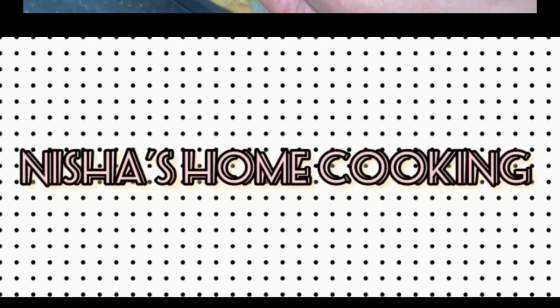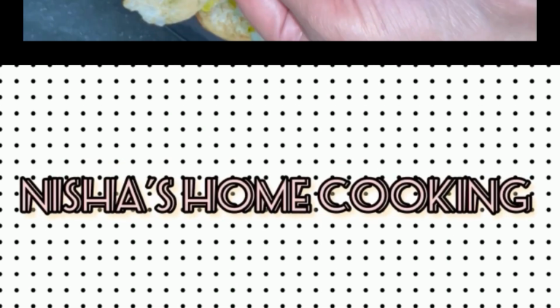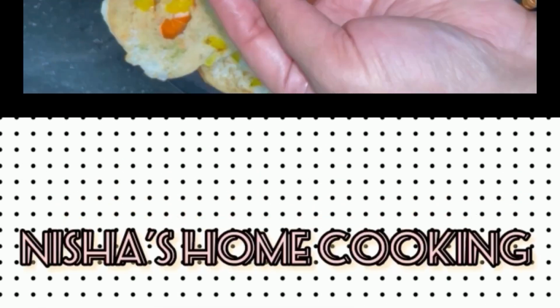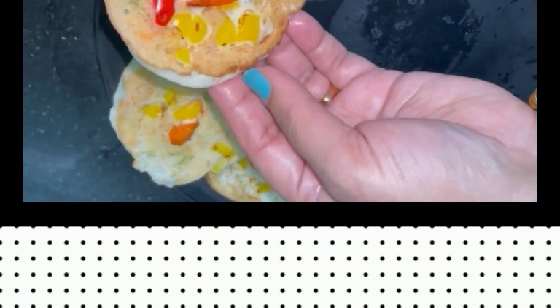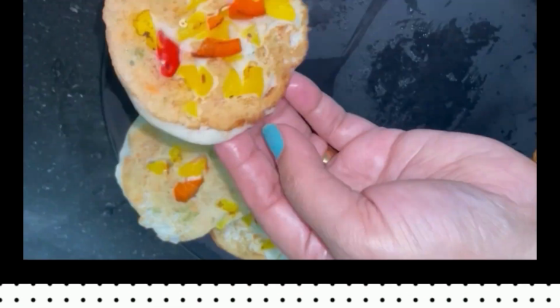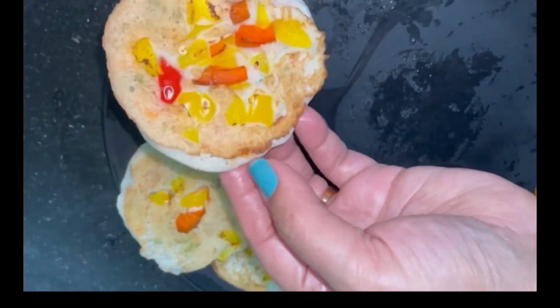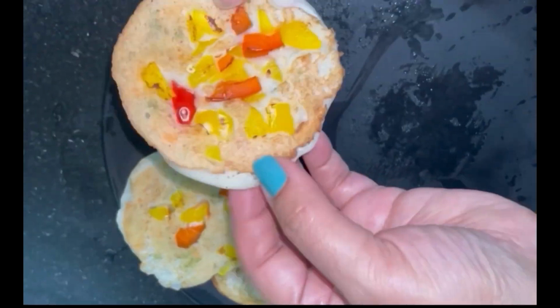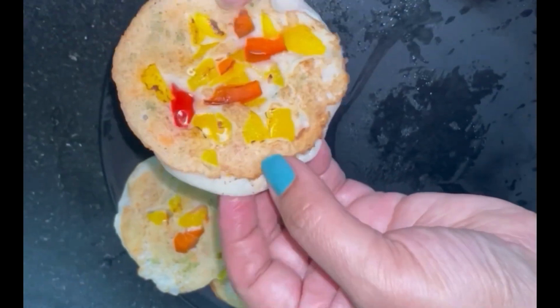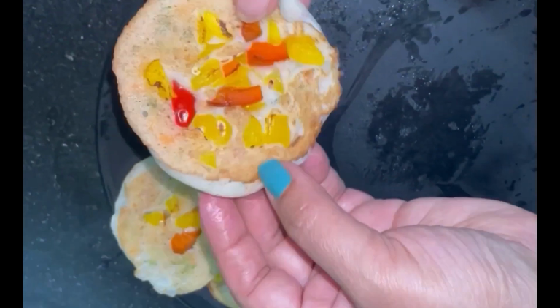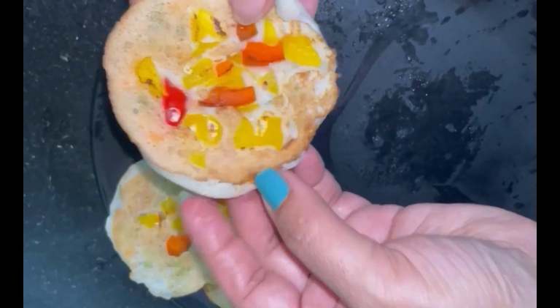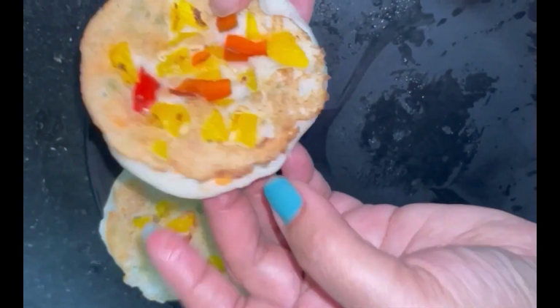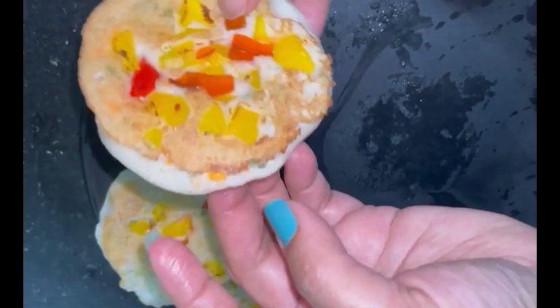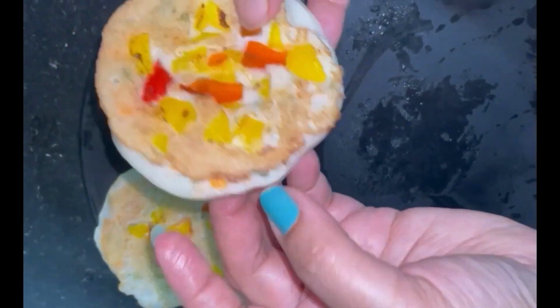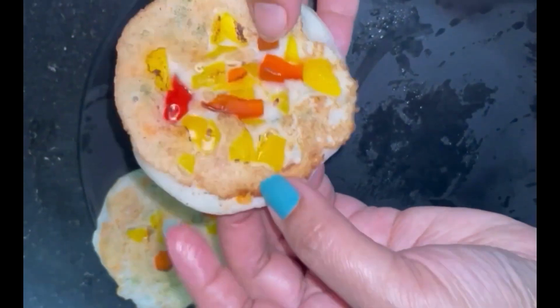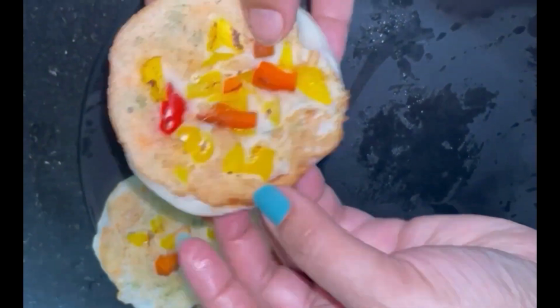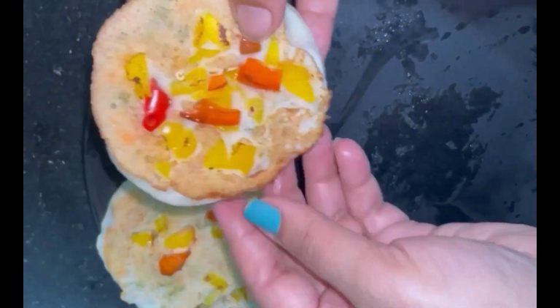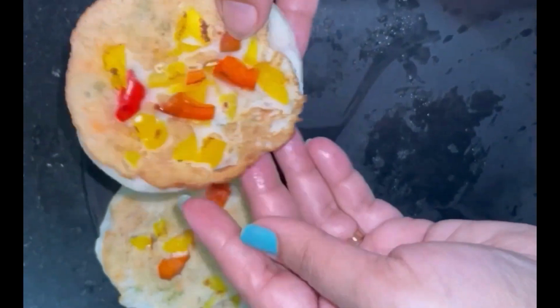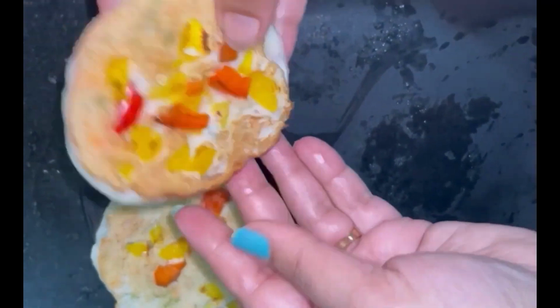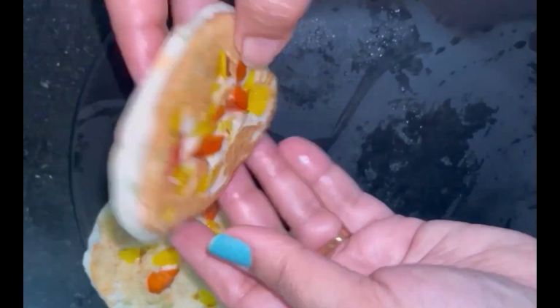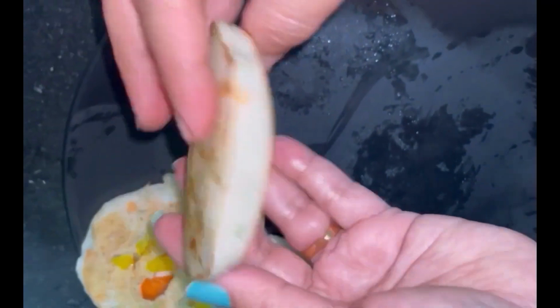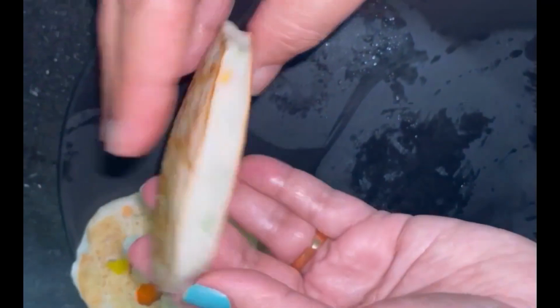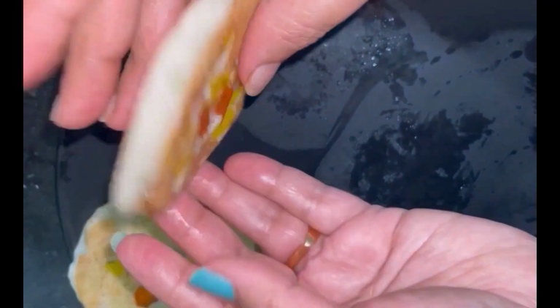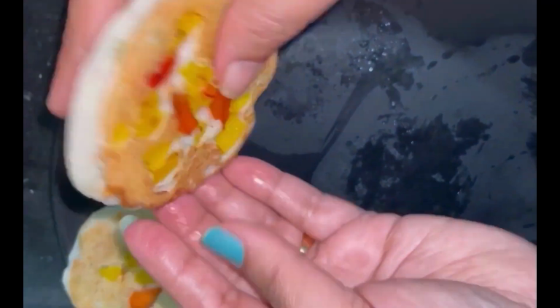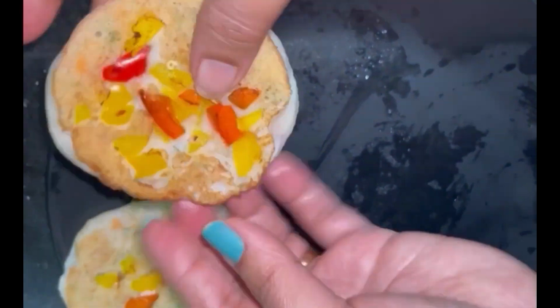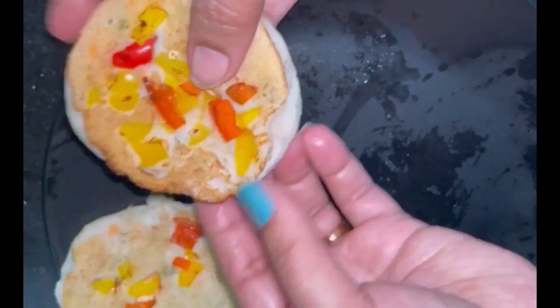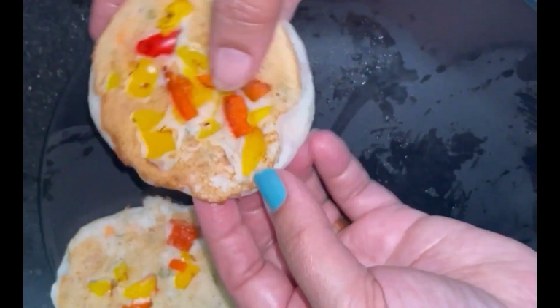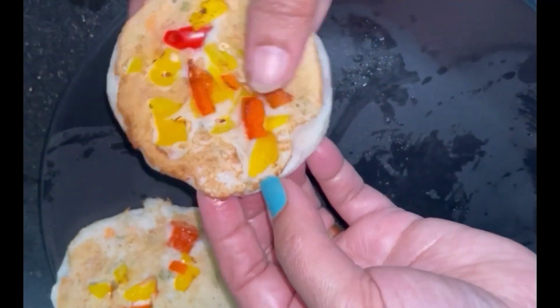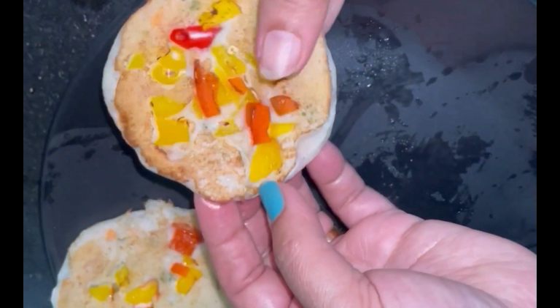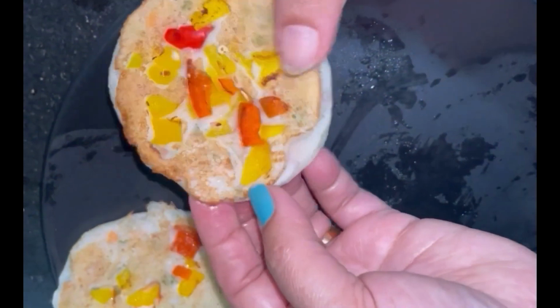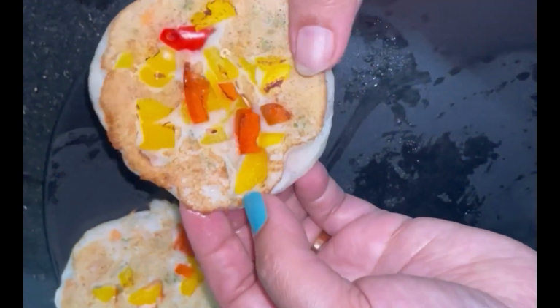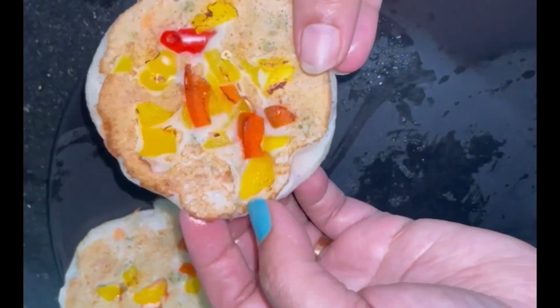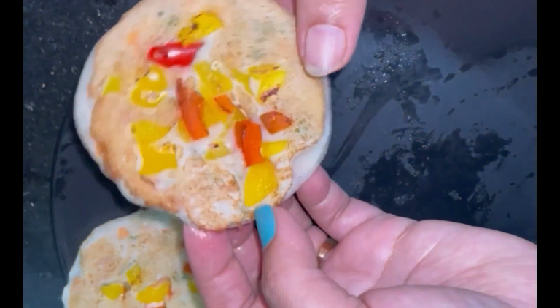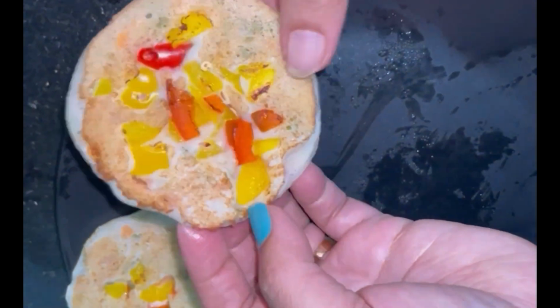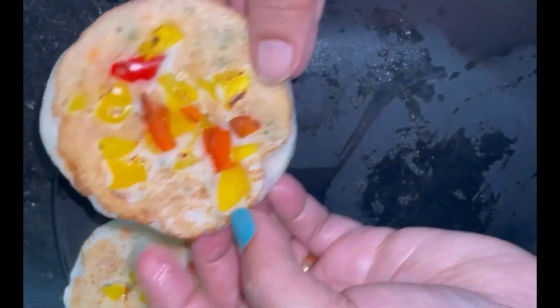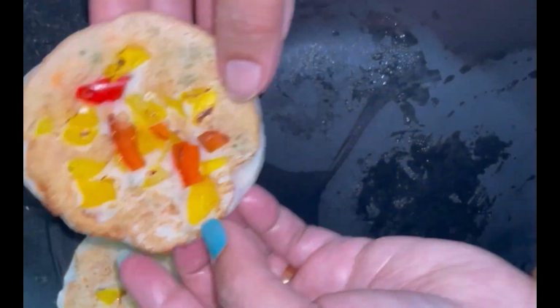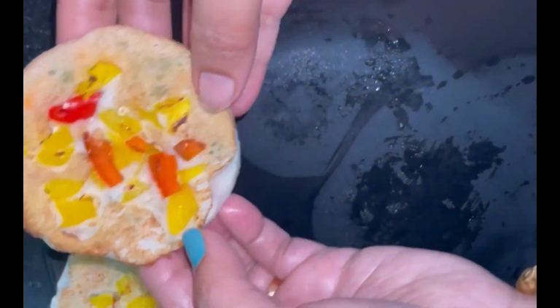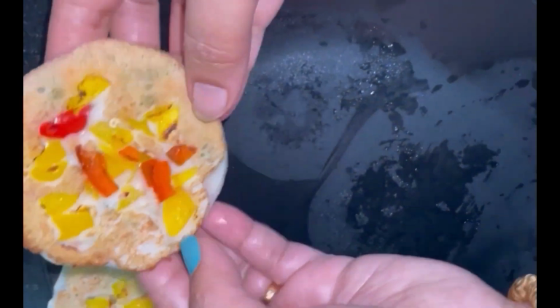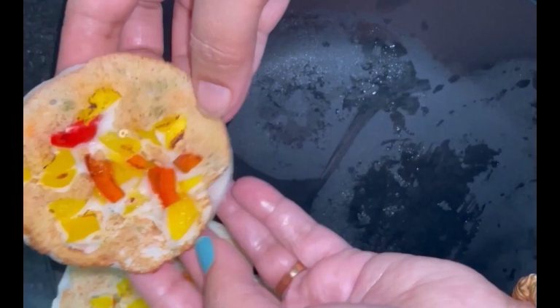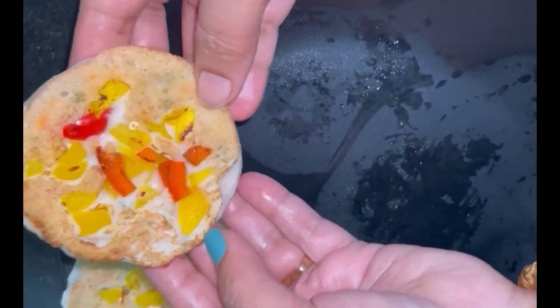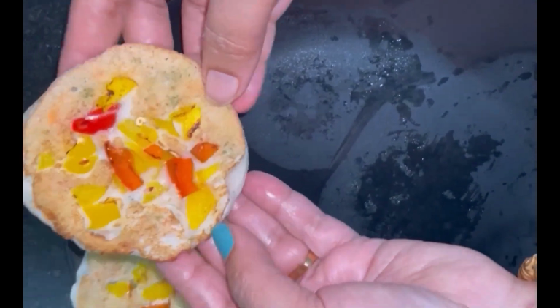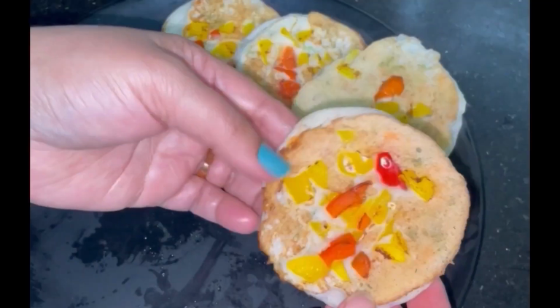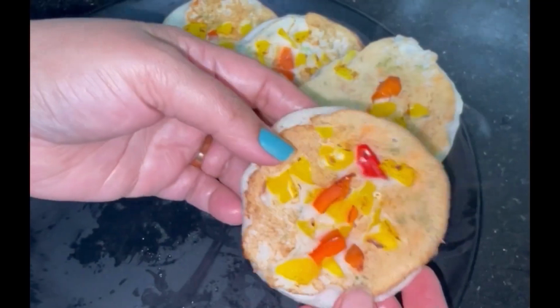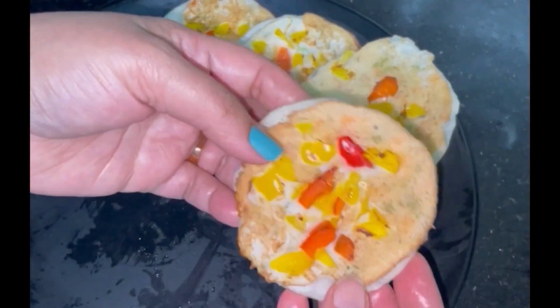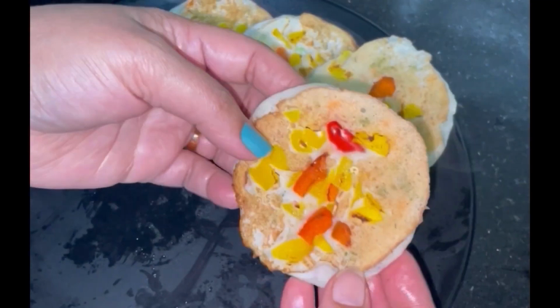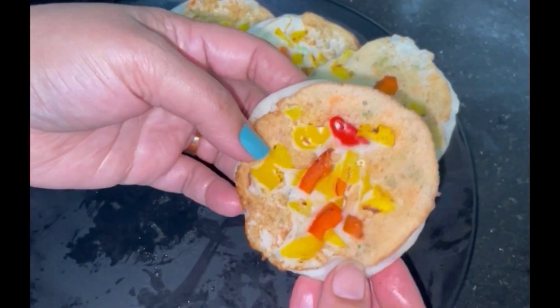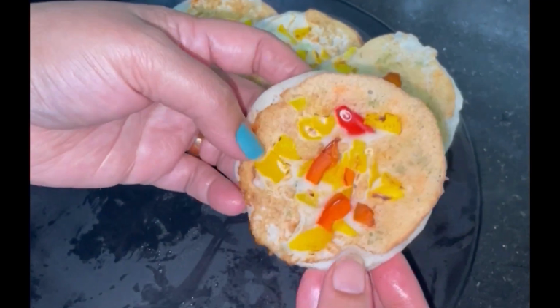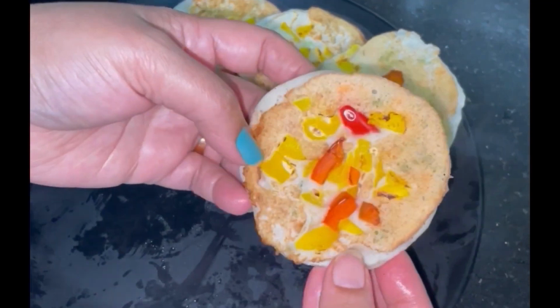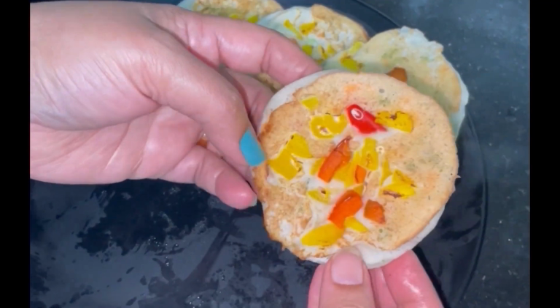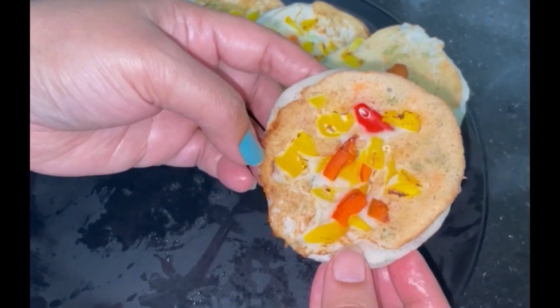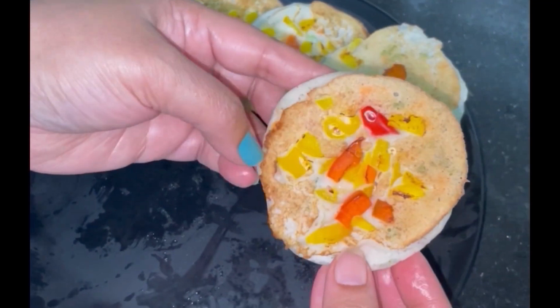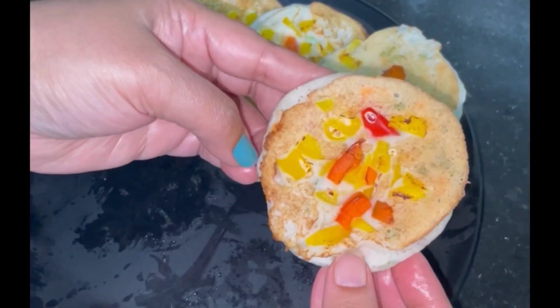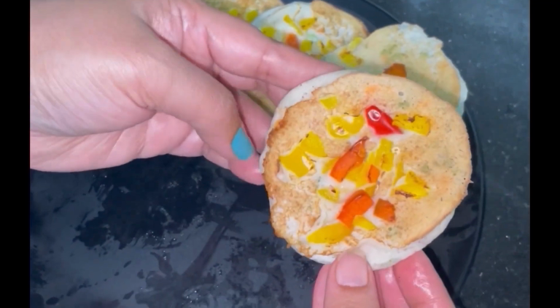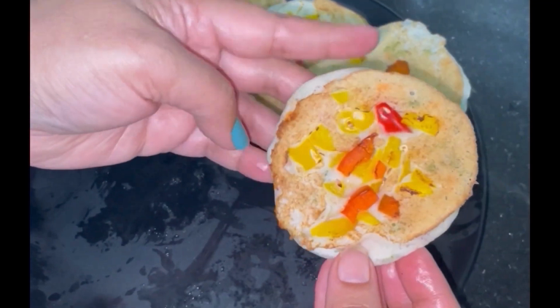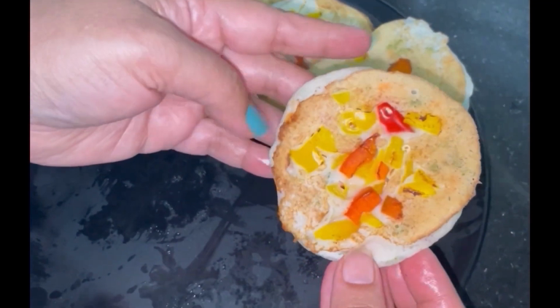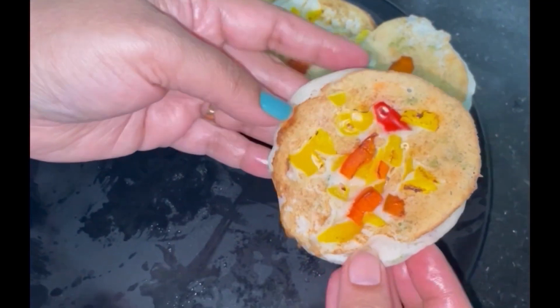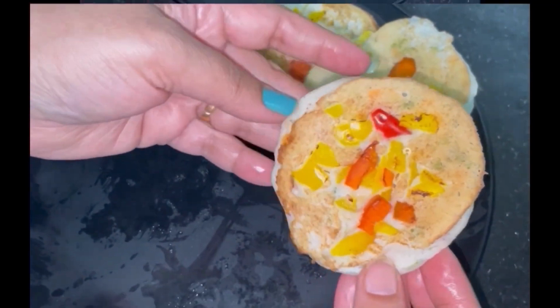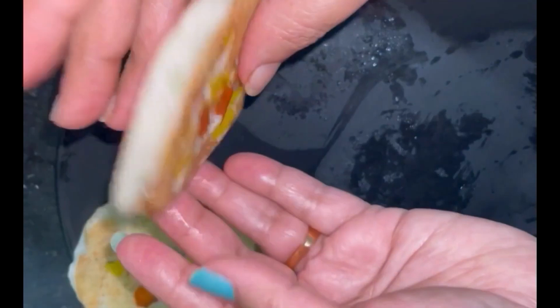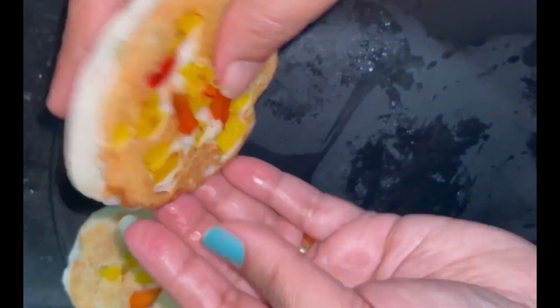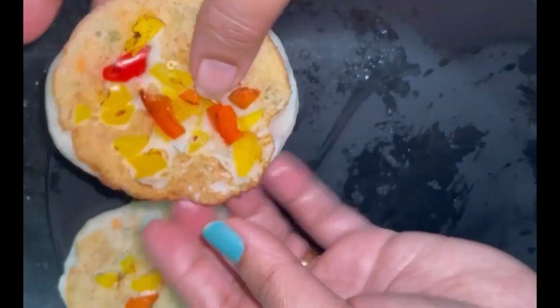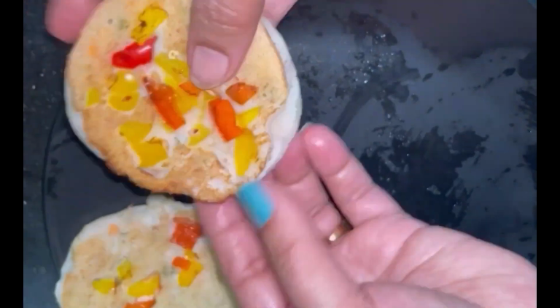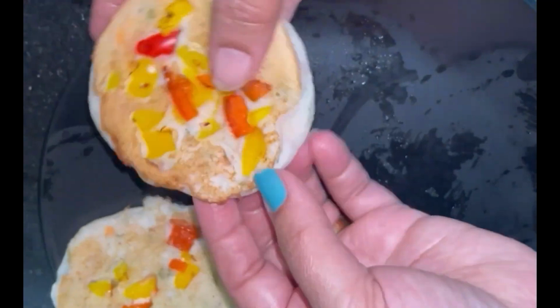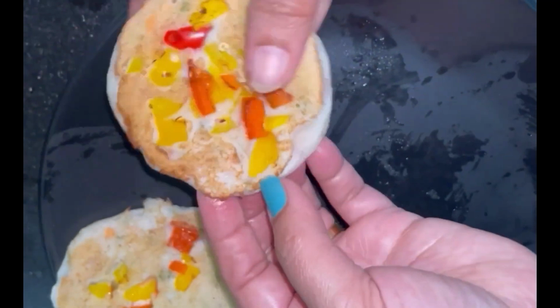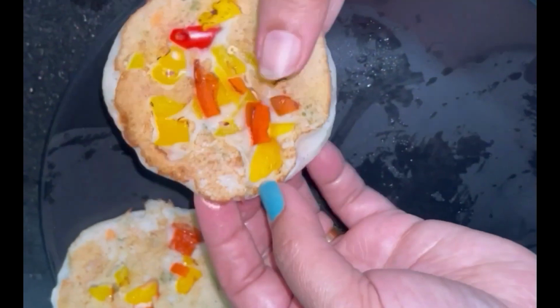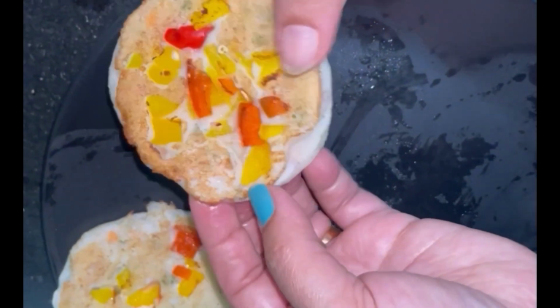Welcome back to Nisha's Farm Cooking. We will now discuss the 10 different recipes I am going to share.